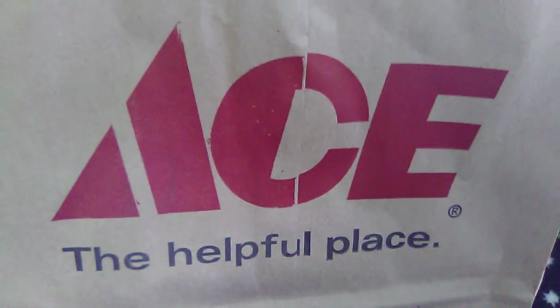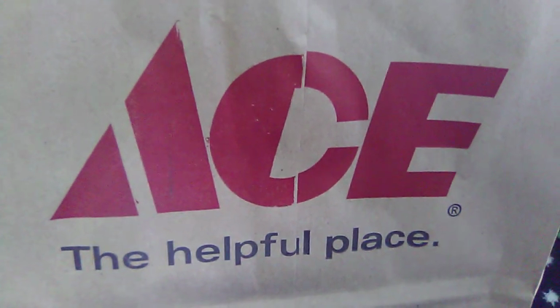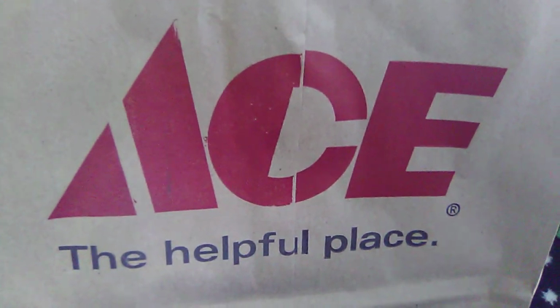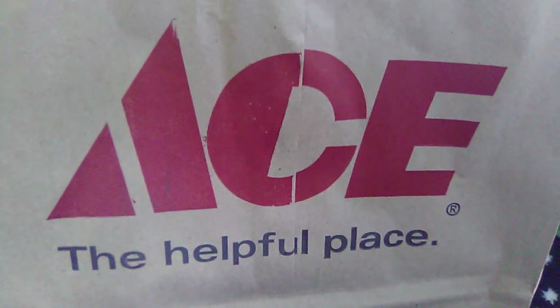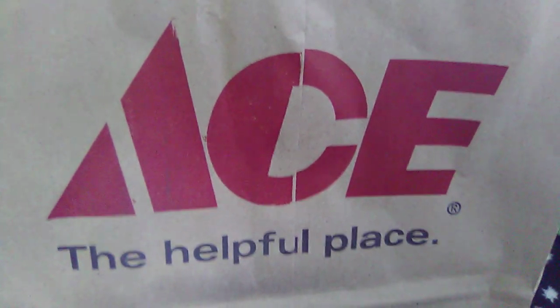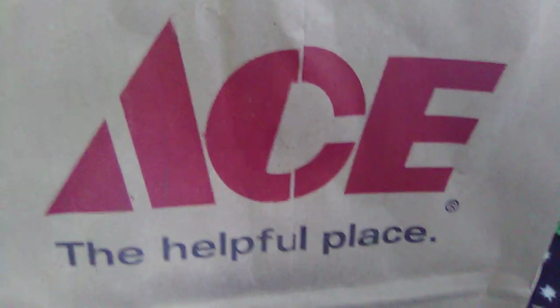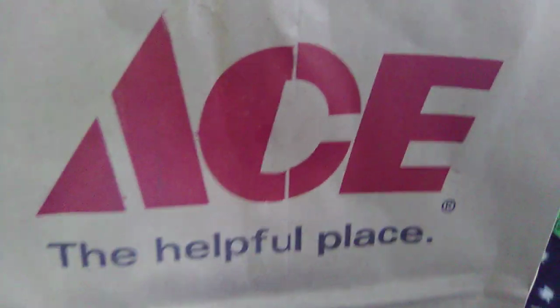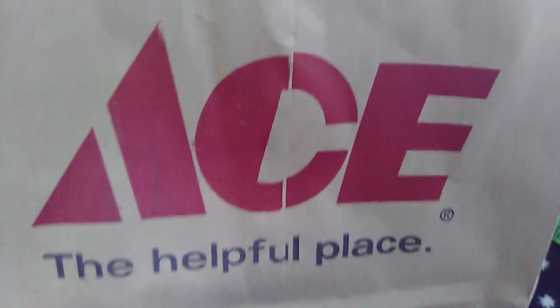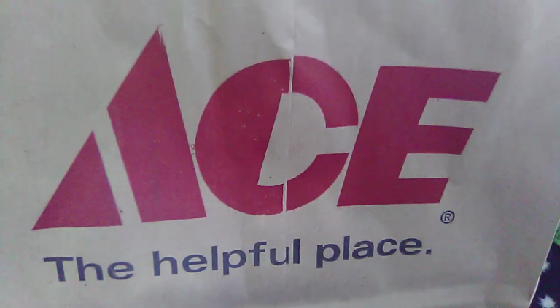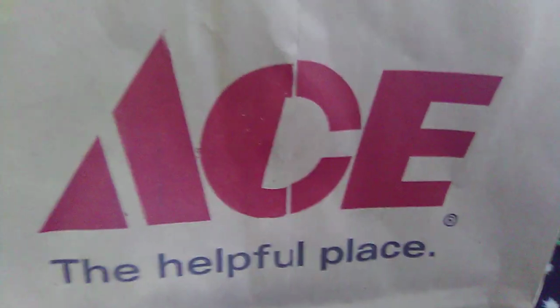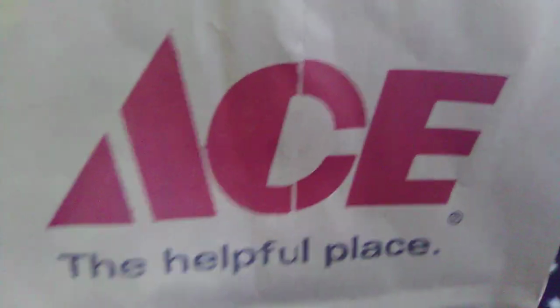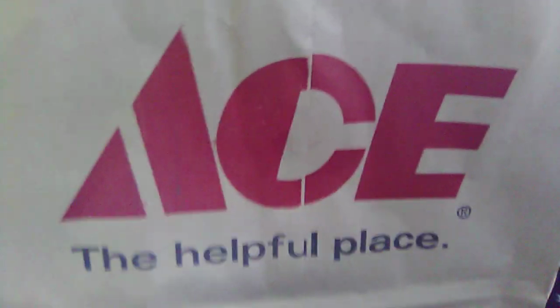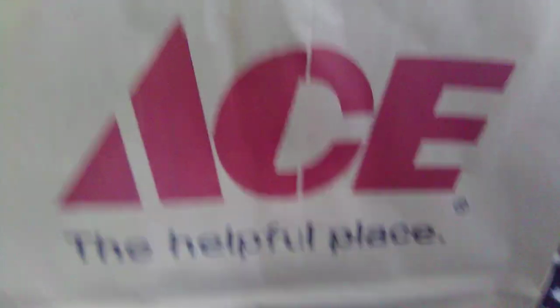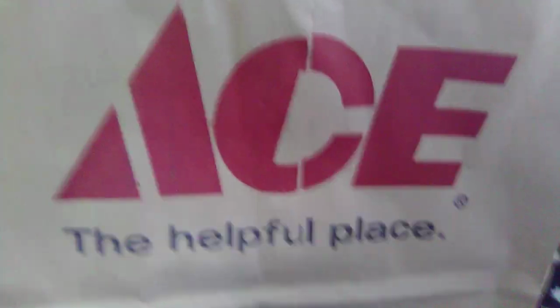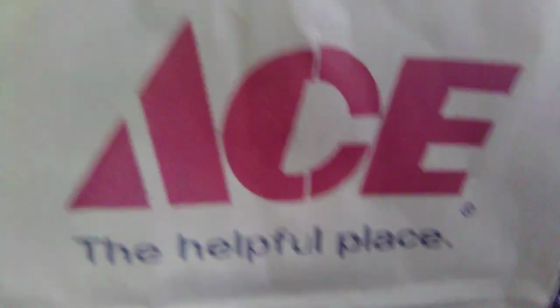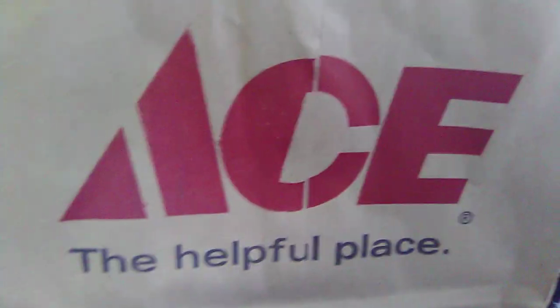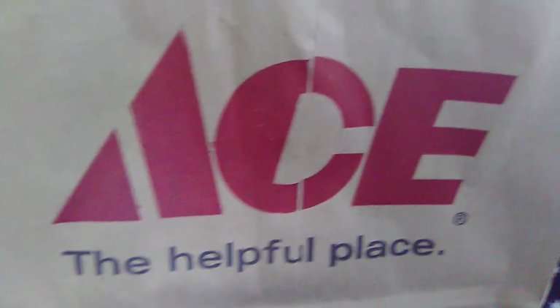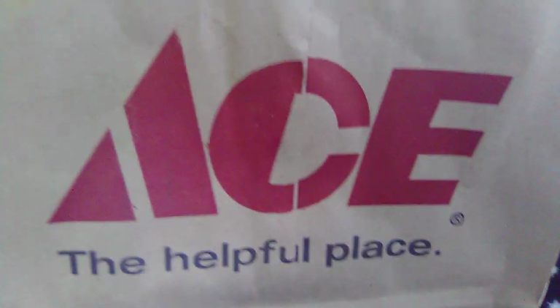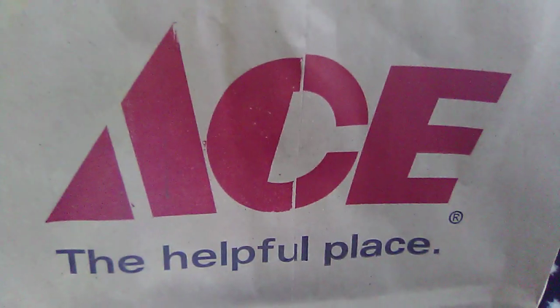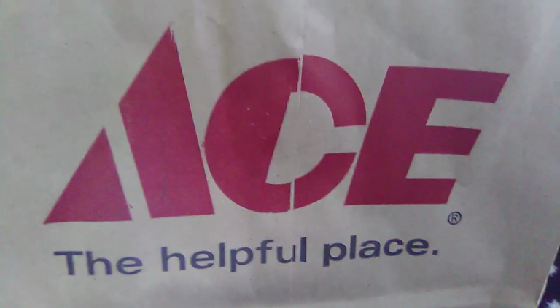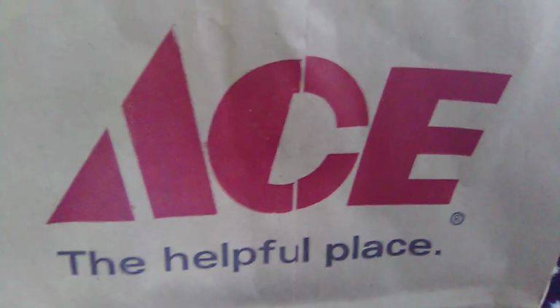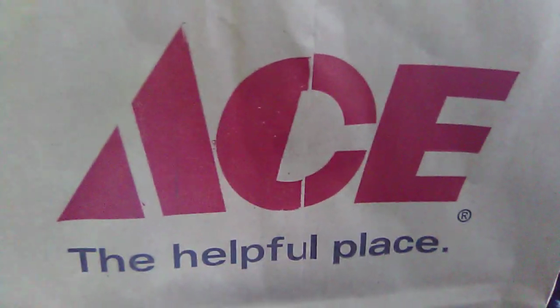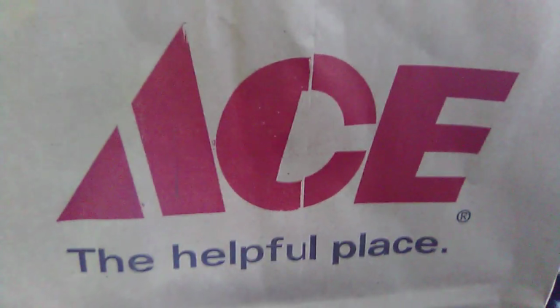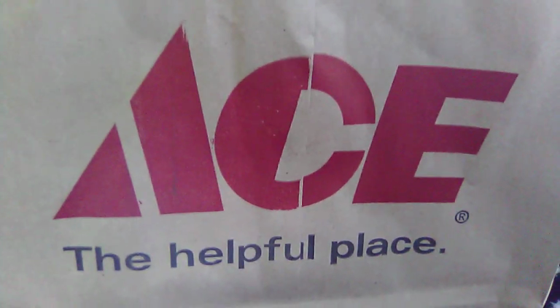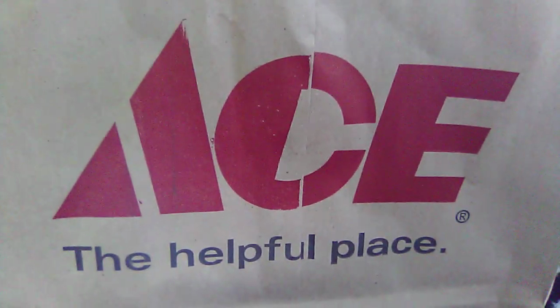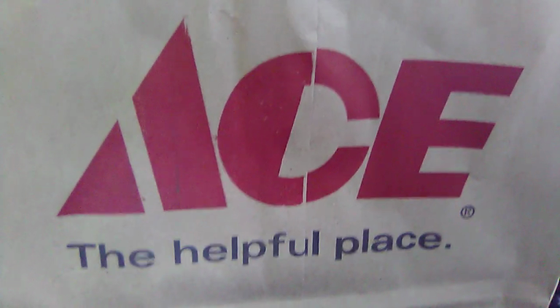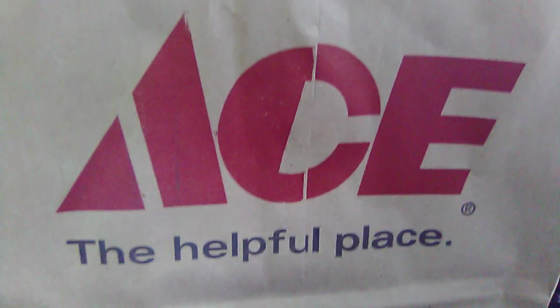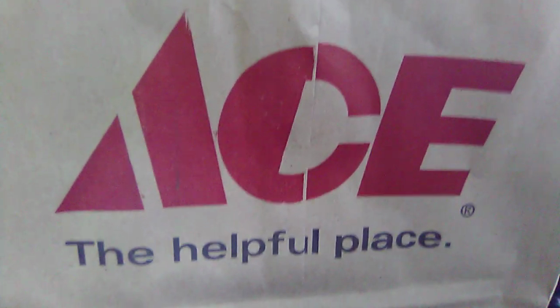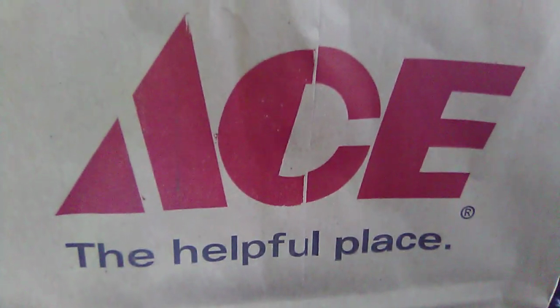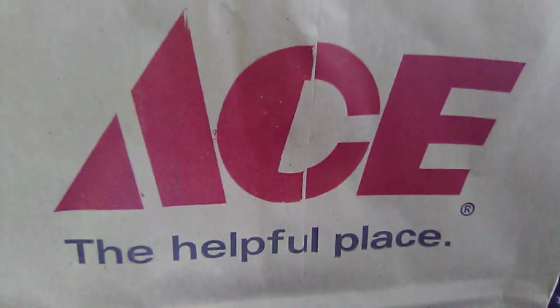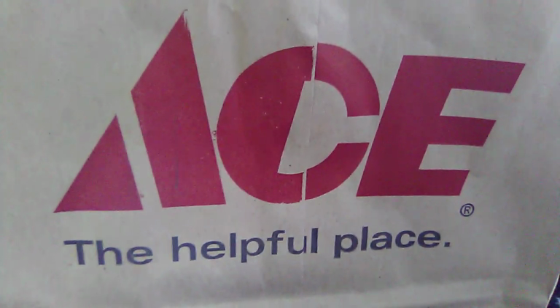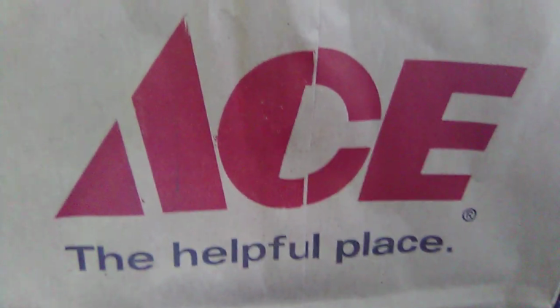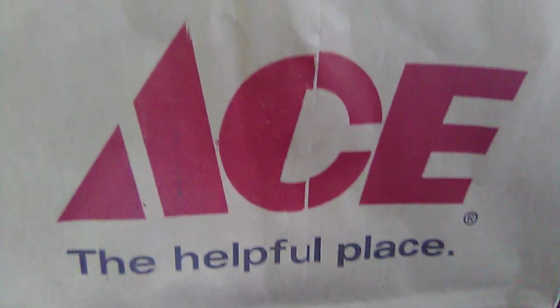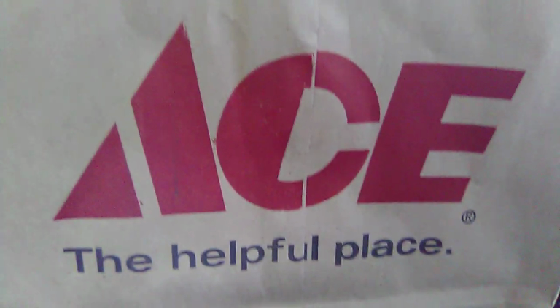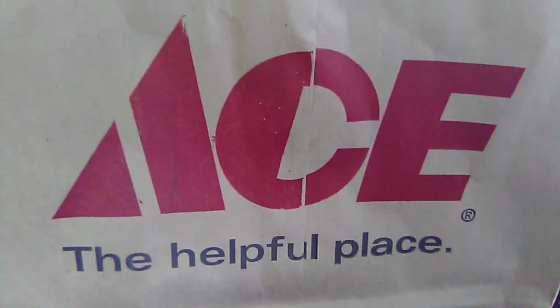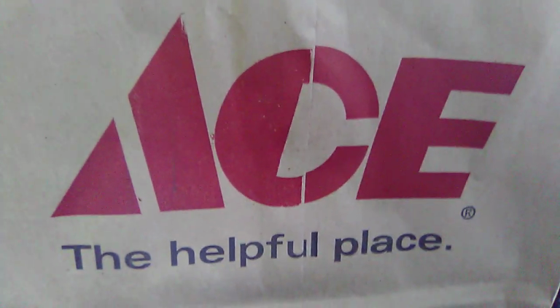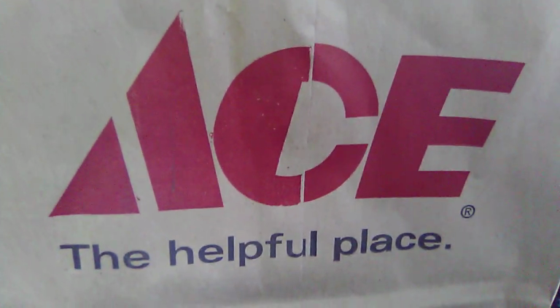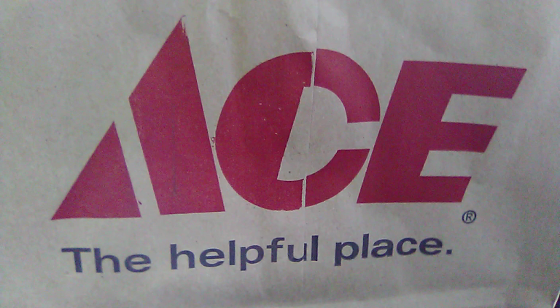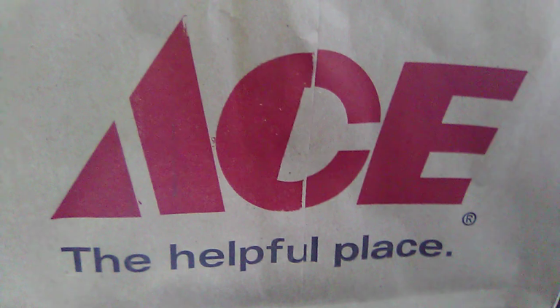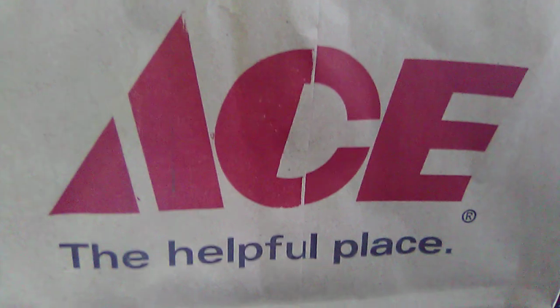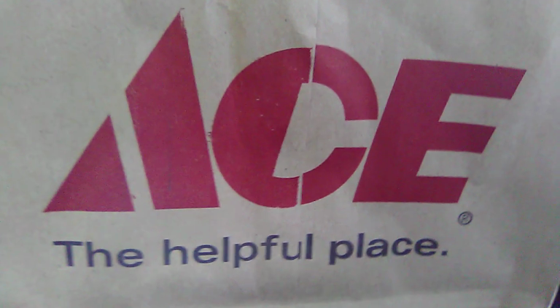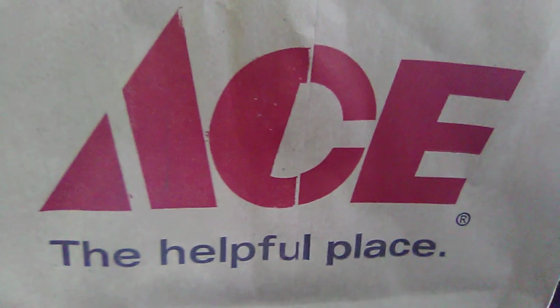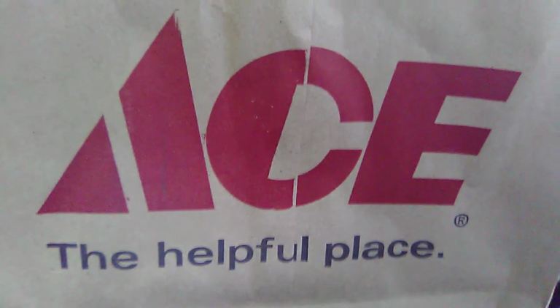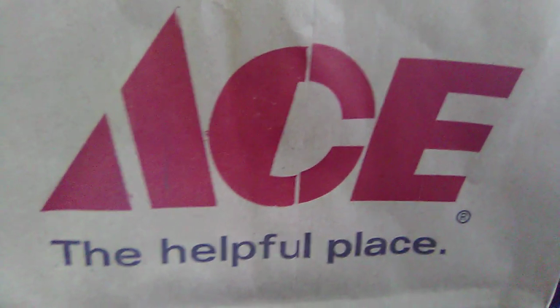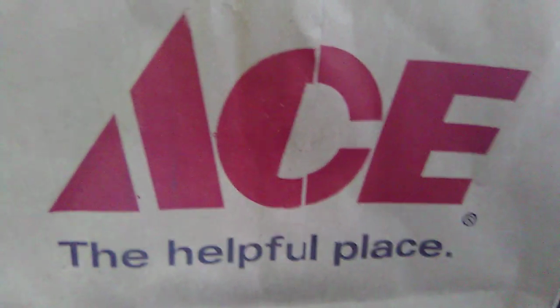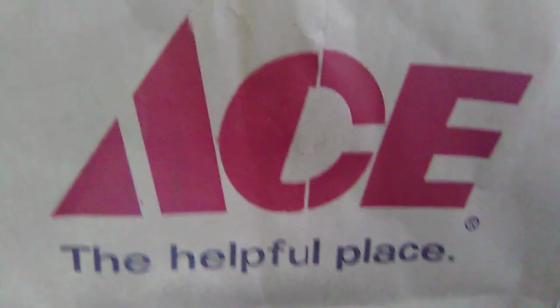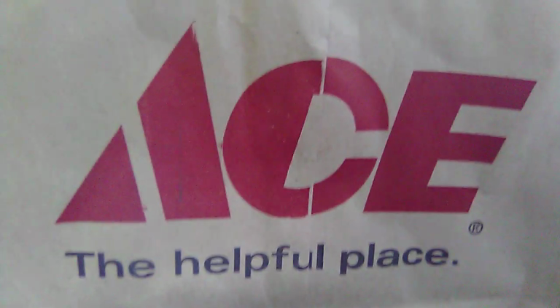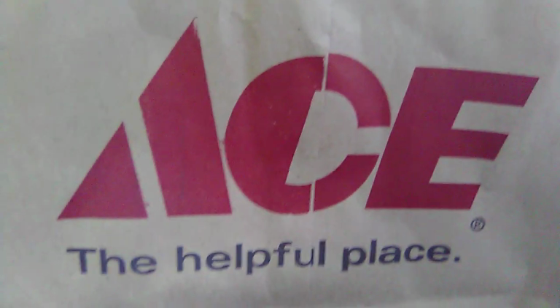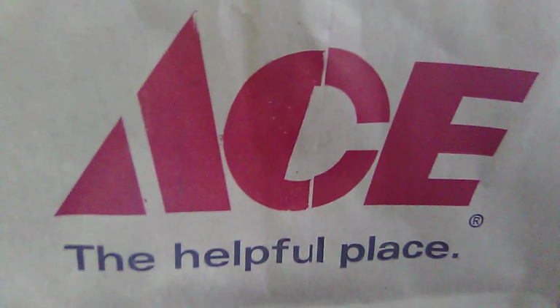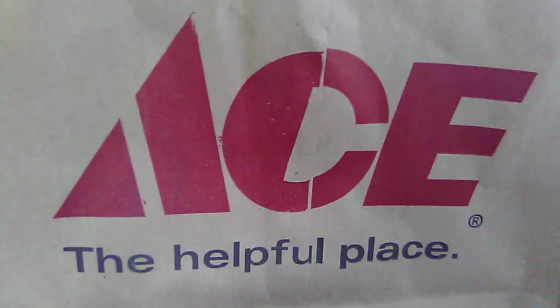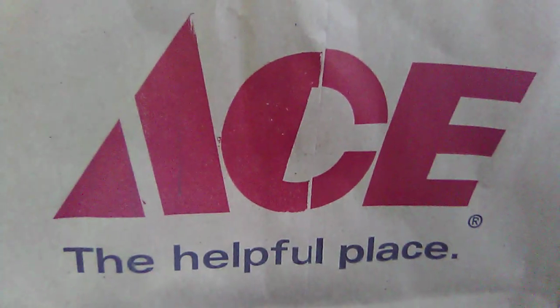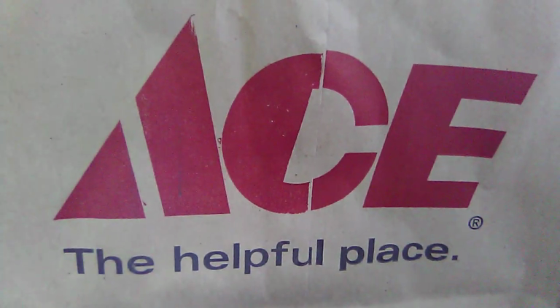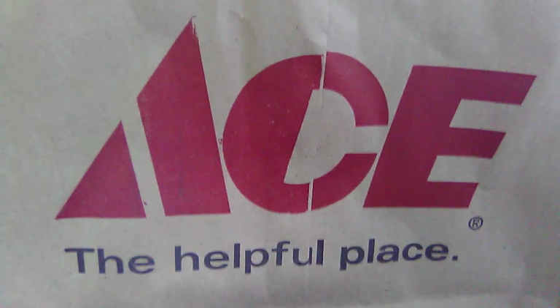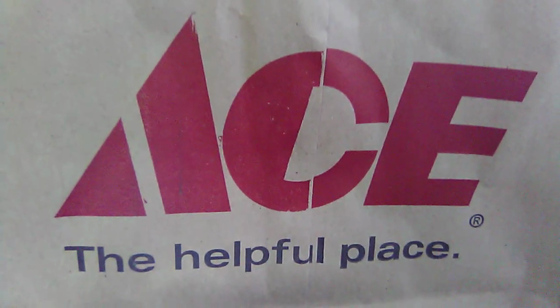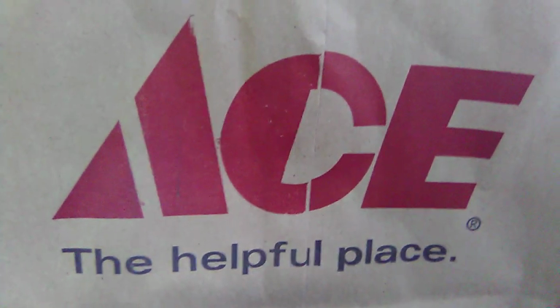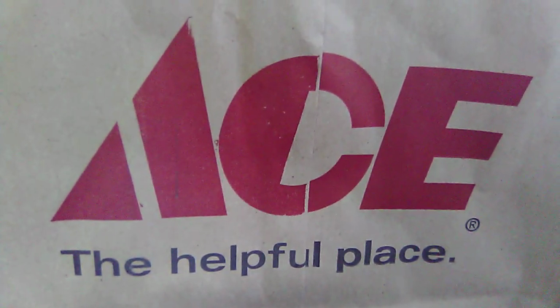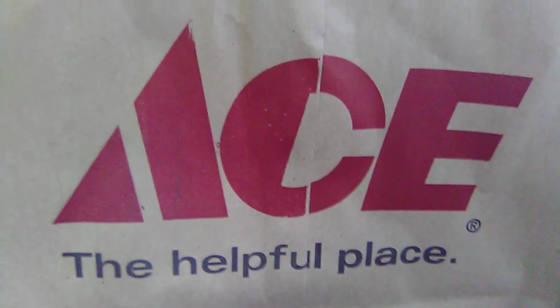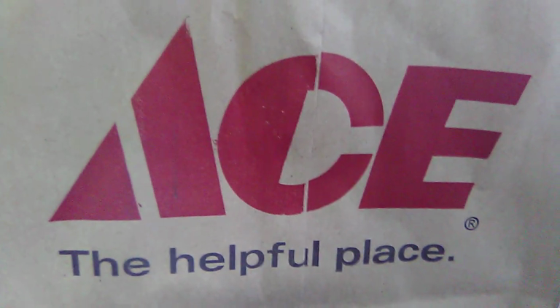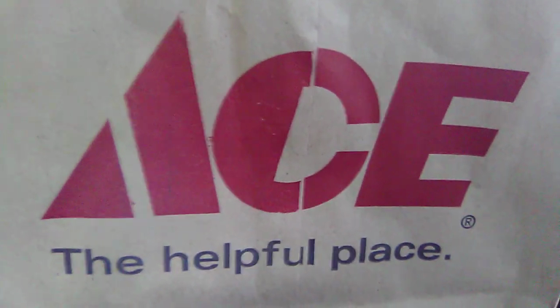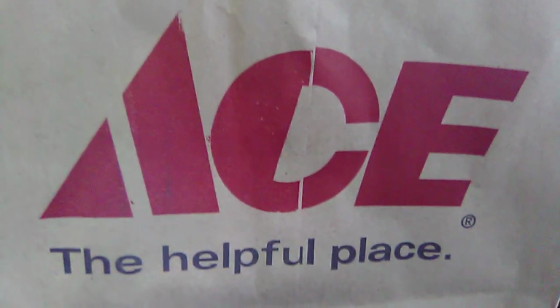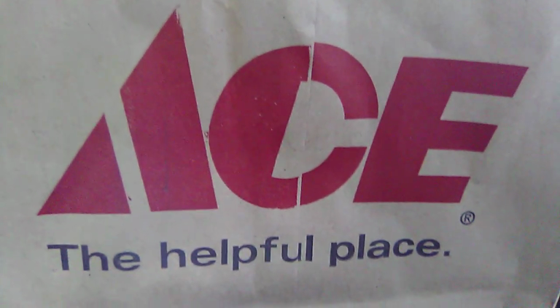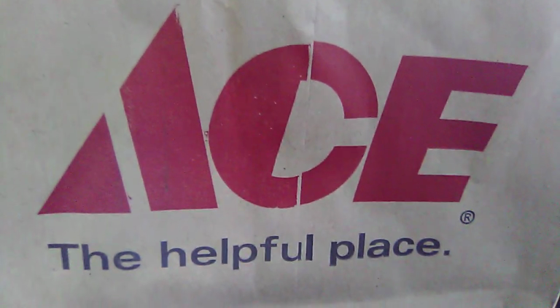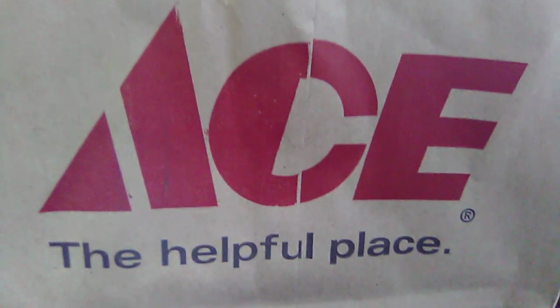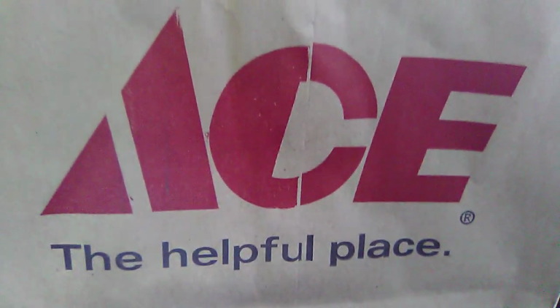Hey there folks, this is Mark at Copters, Crawlers and Planes RC Pacific Northwest. I sure do appreciate you dropping by my channel.